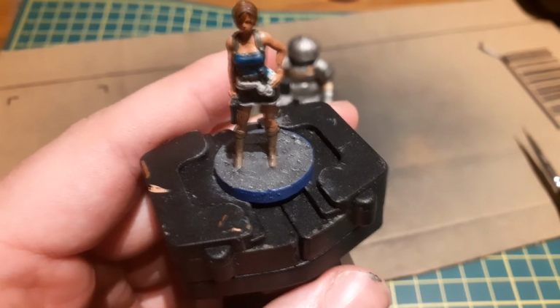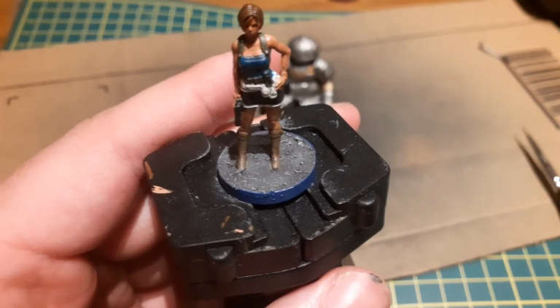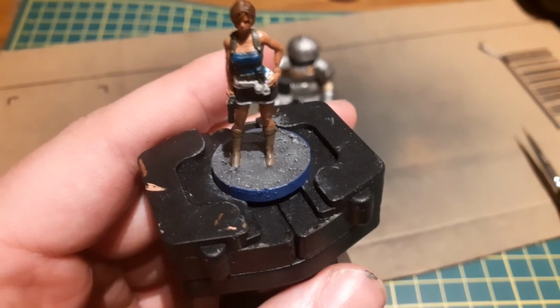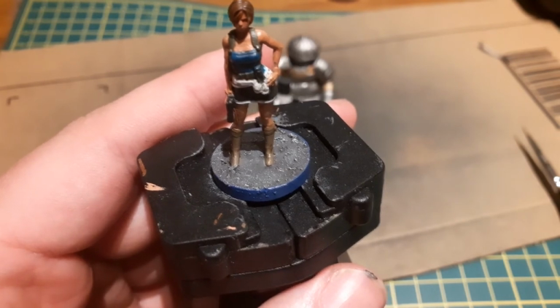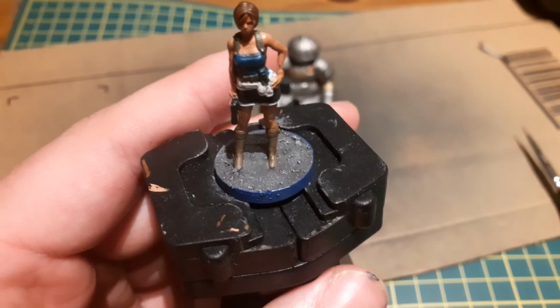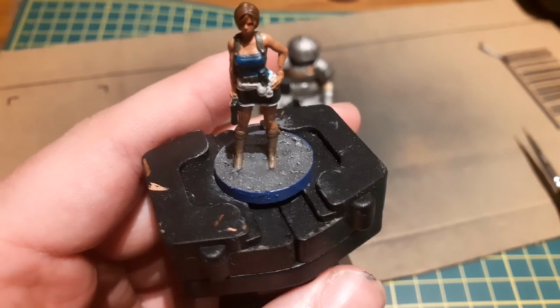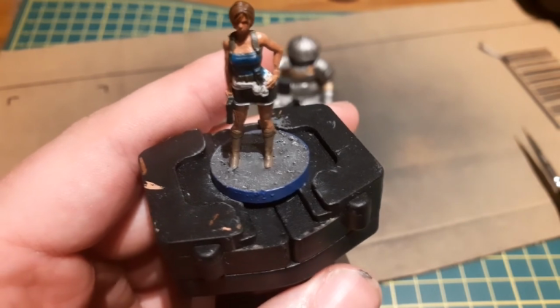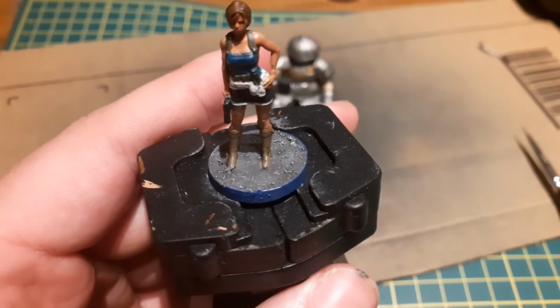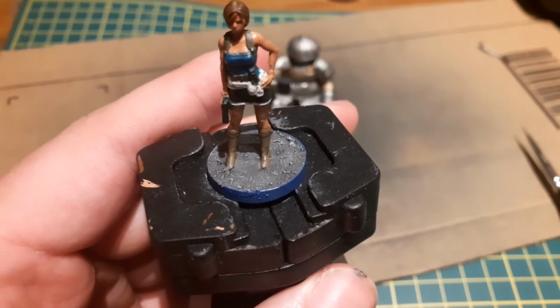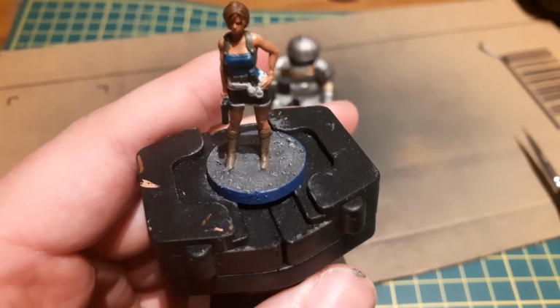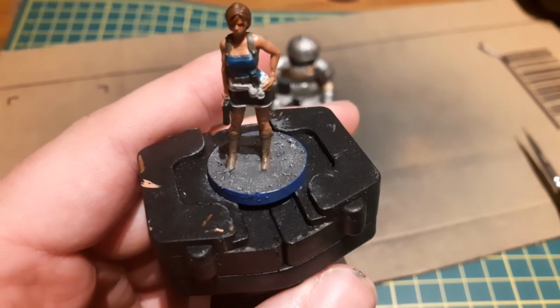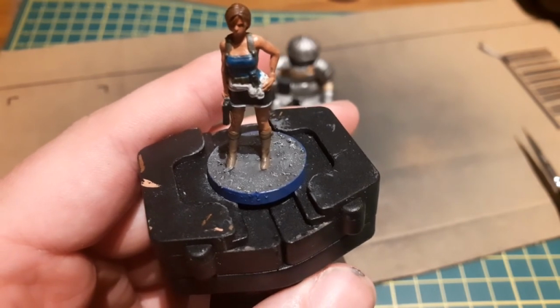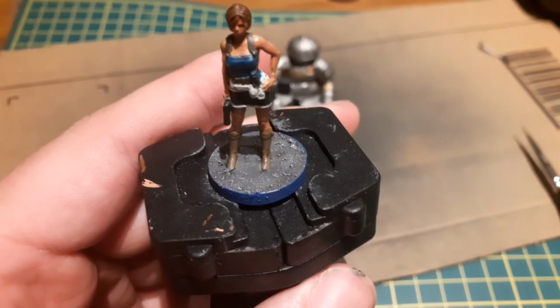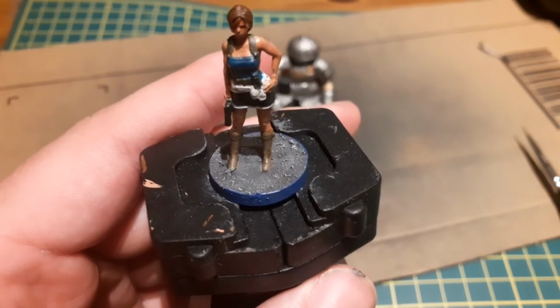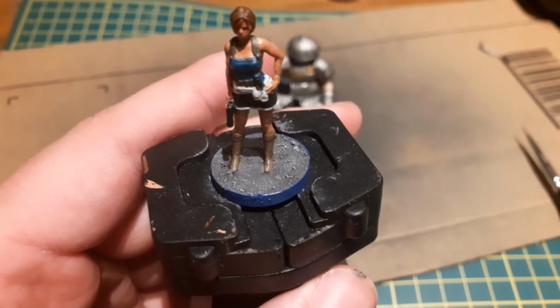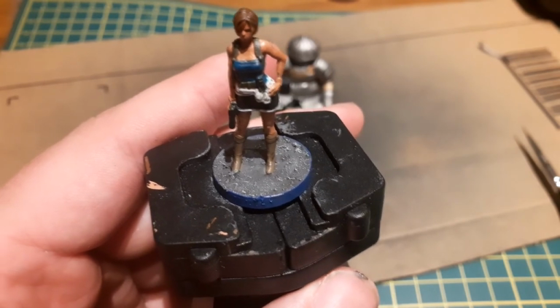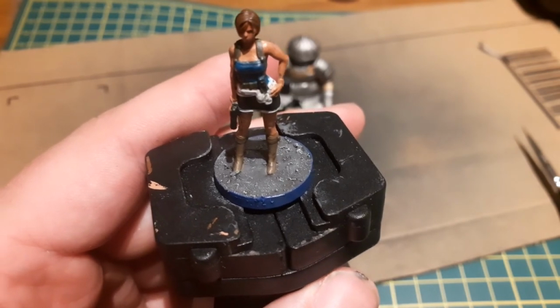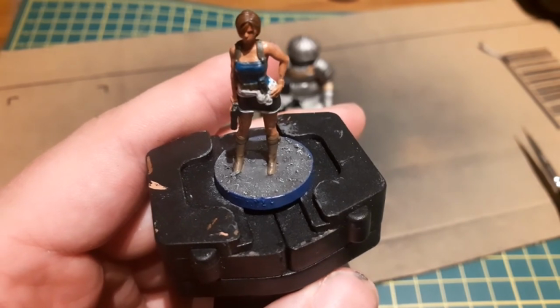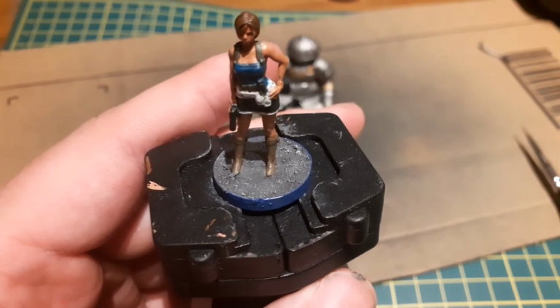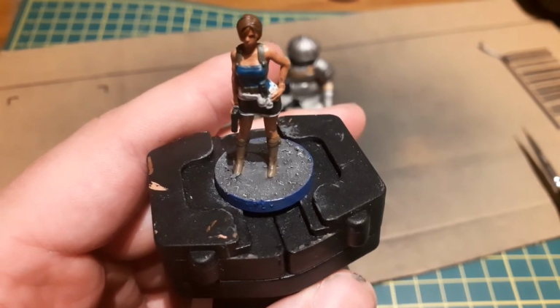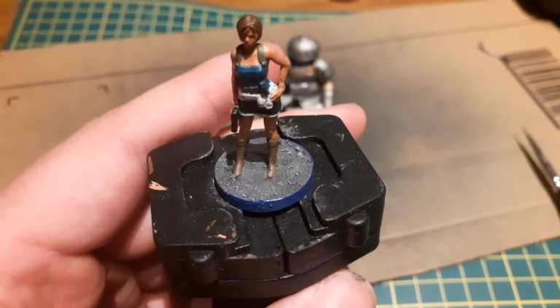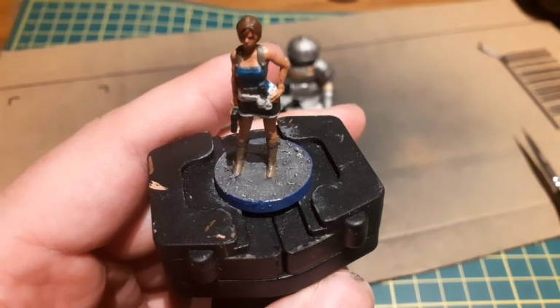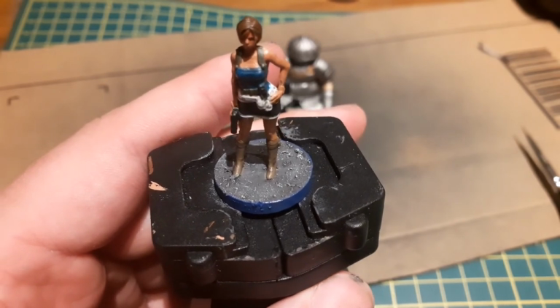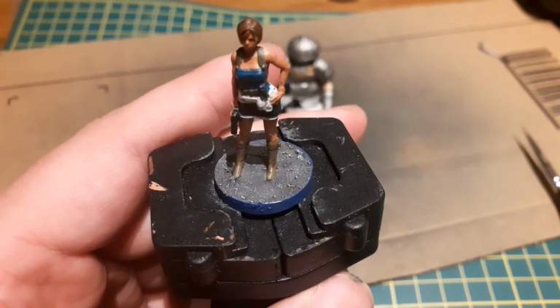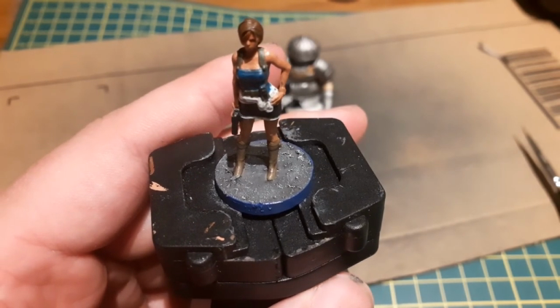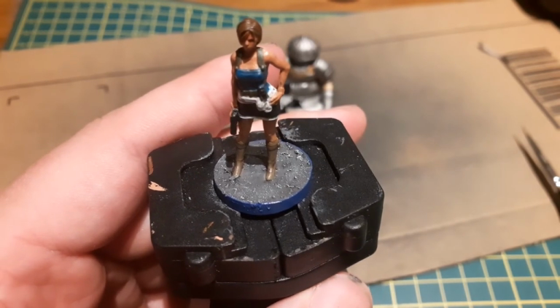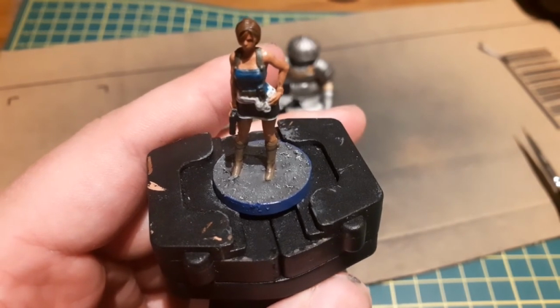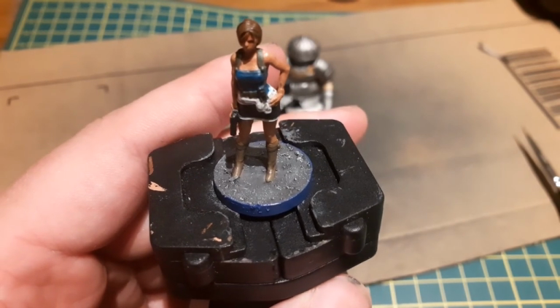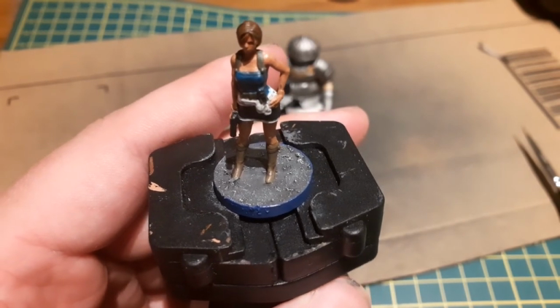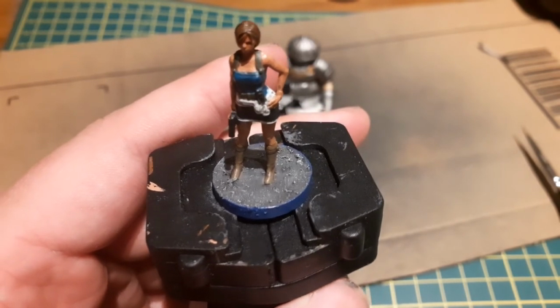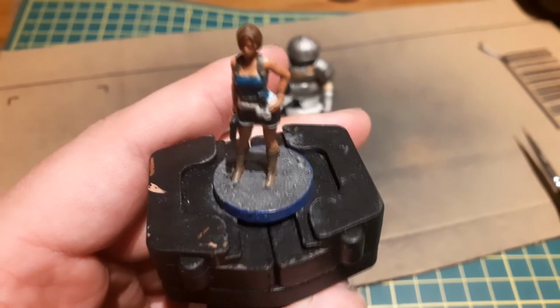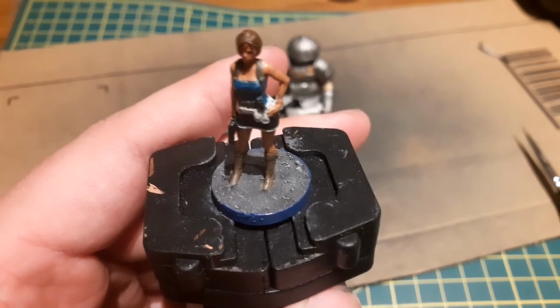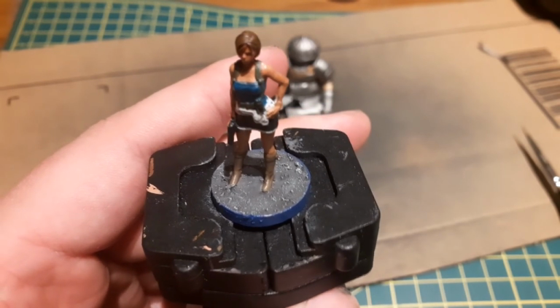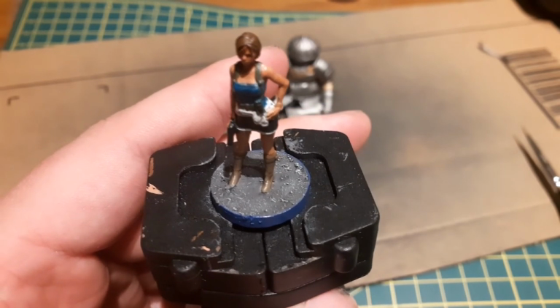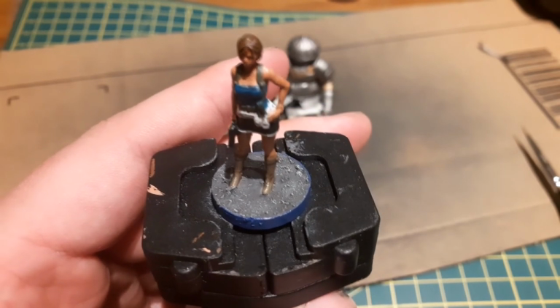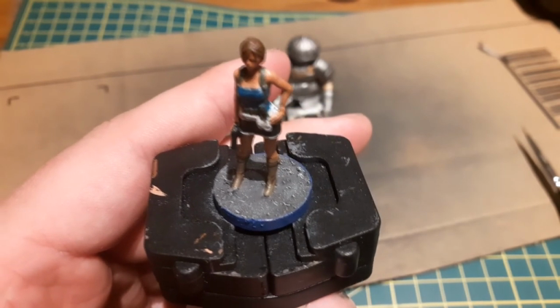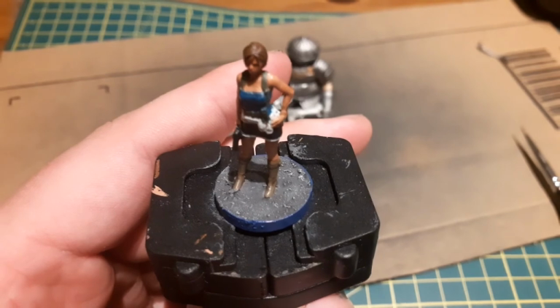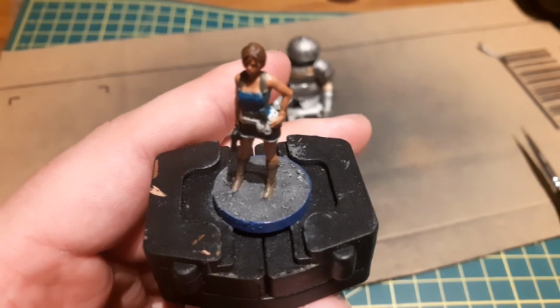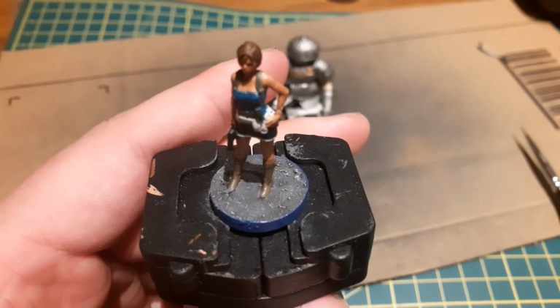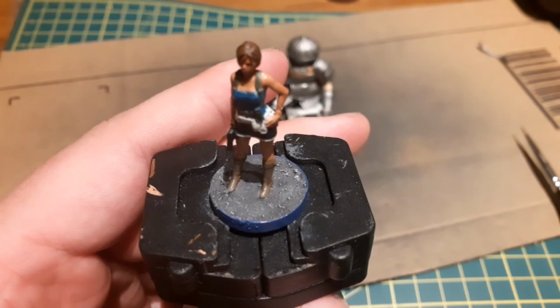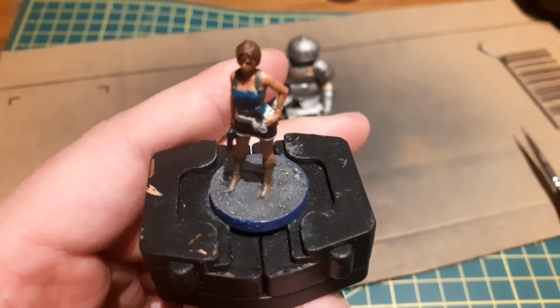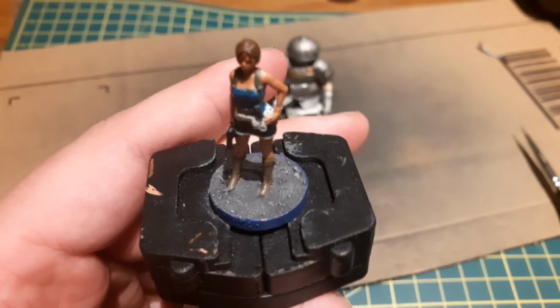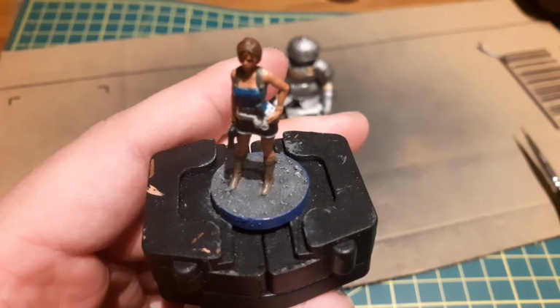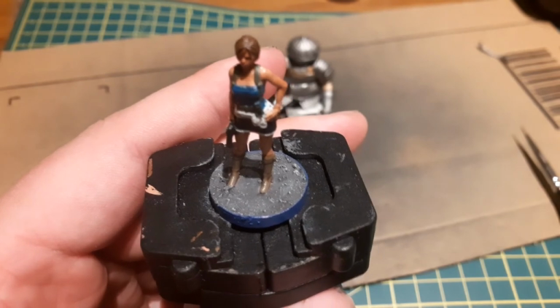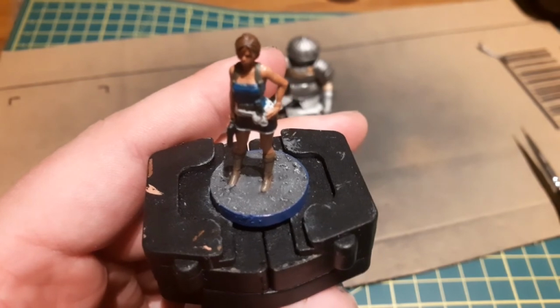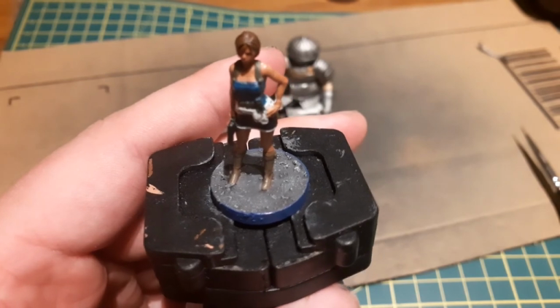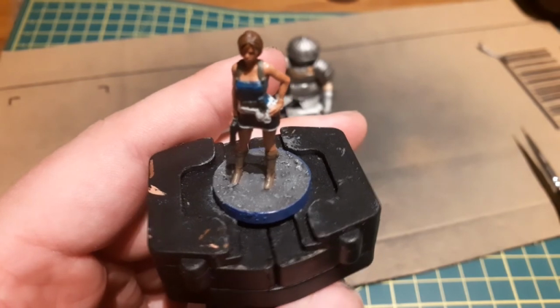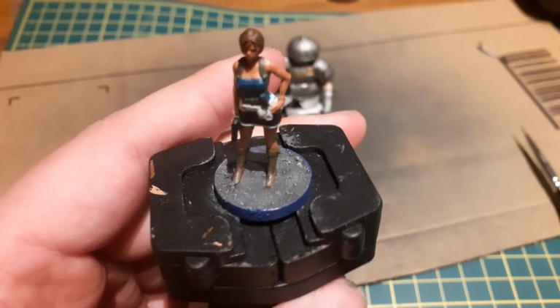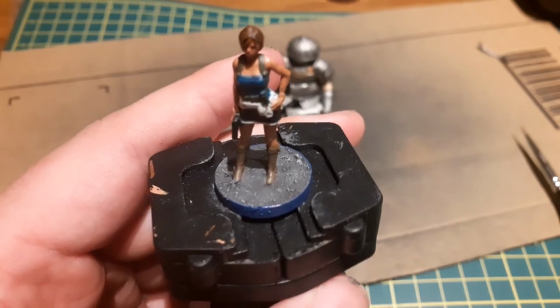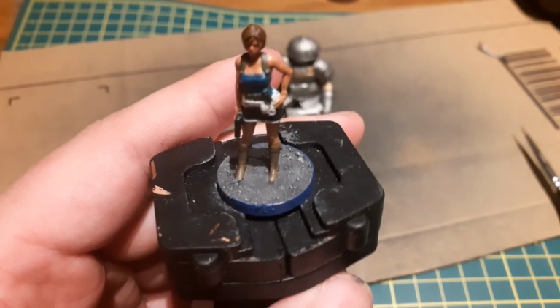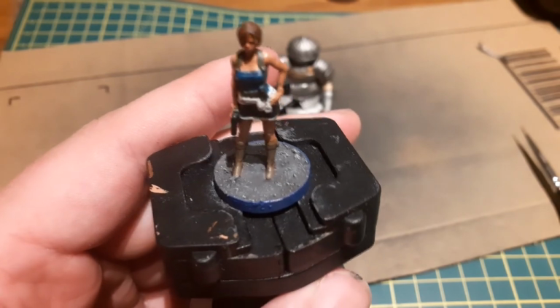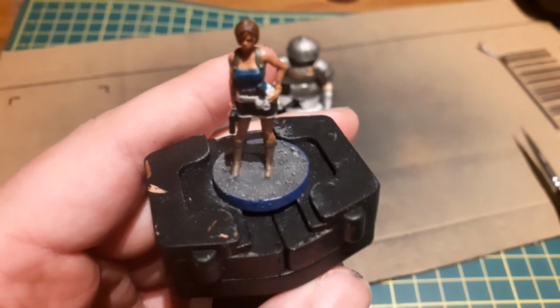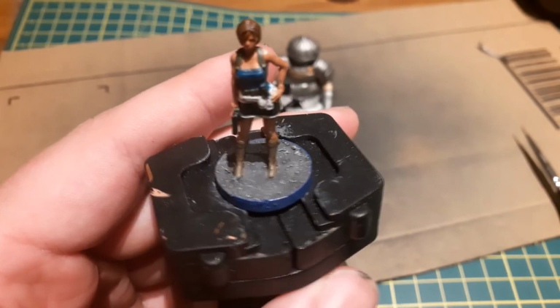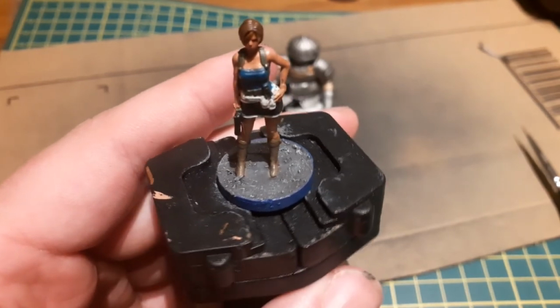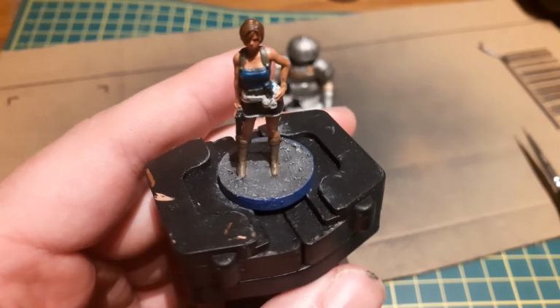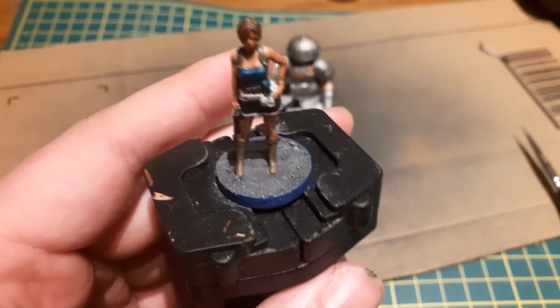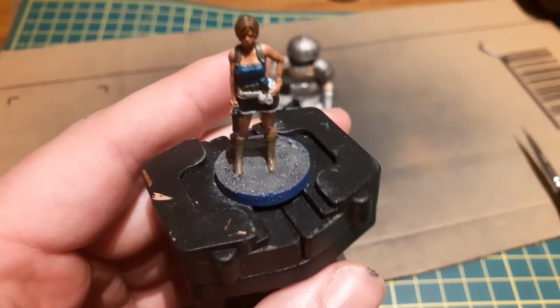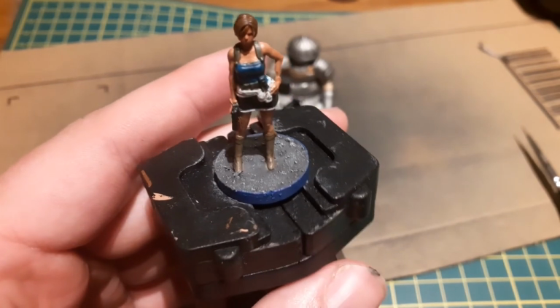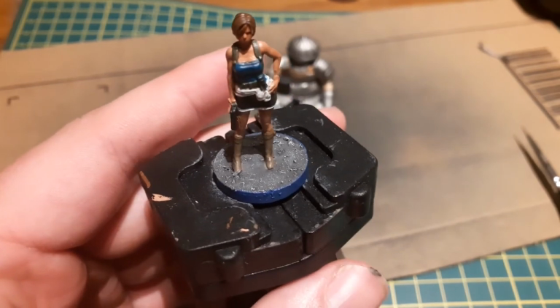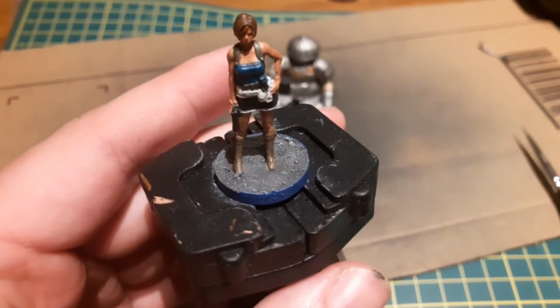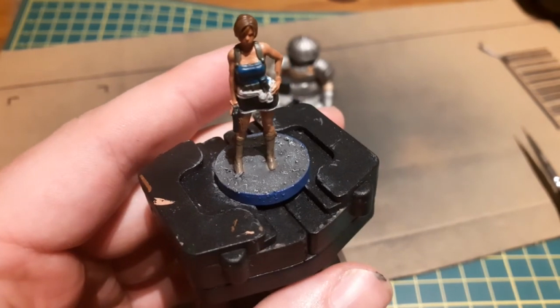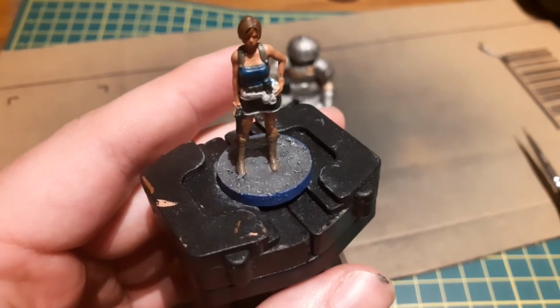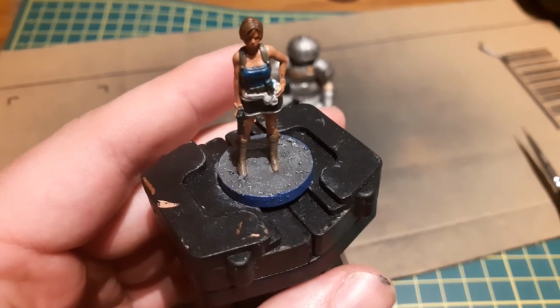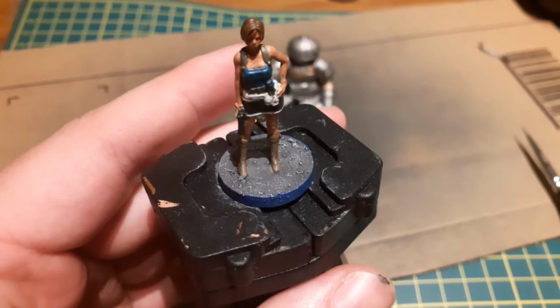I feel this is a great way to simulate the ash and rubble of a burning Raccoon City. I finish it off with a blue band around the base, as she's one of the good guys.